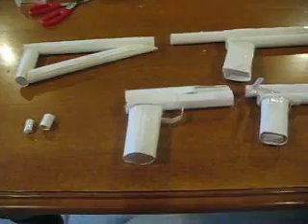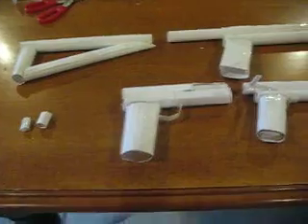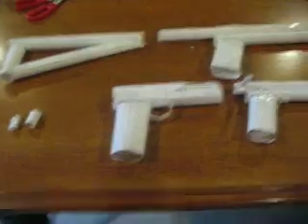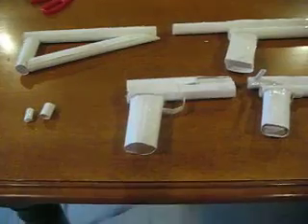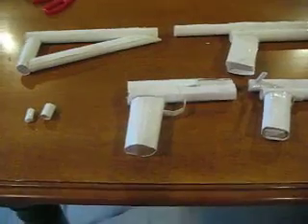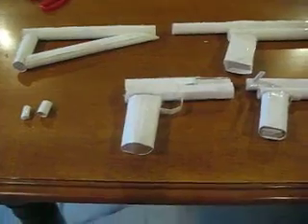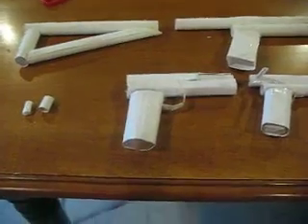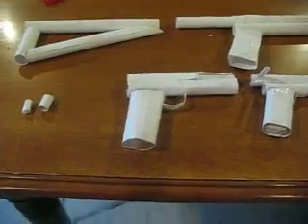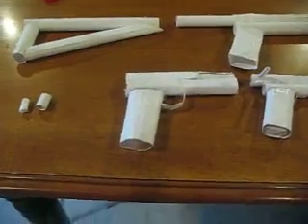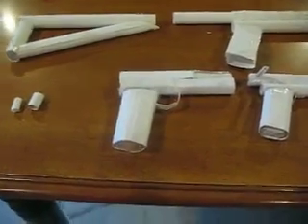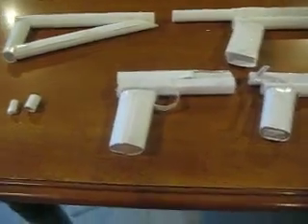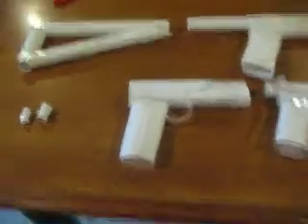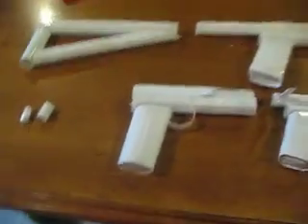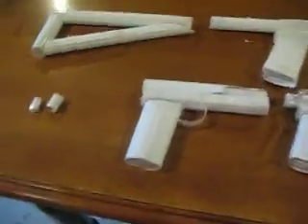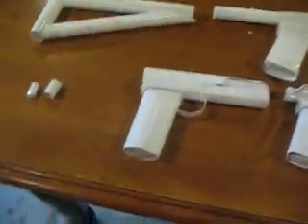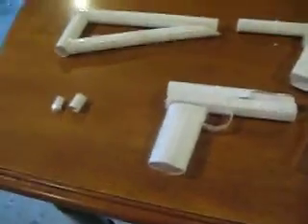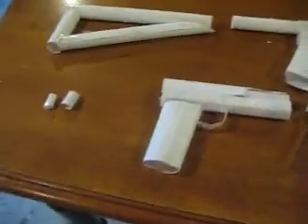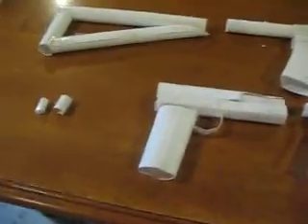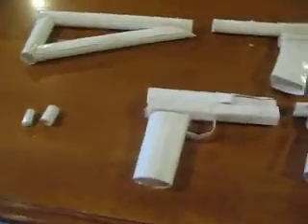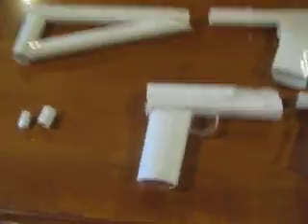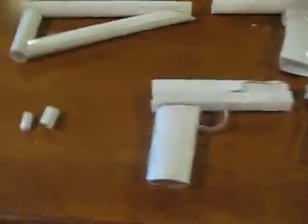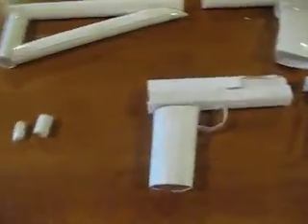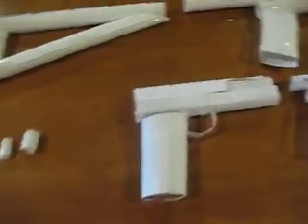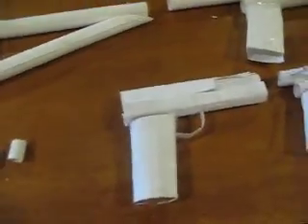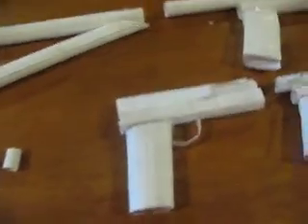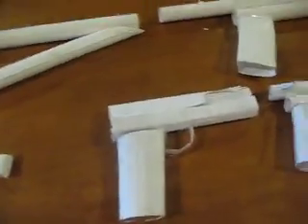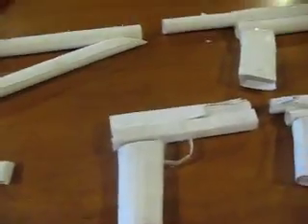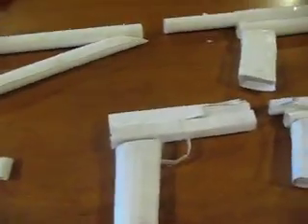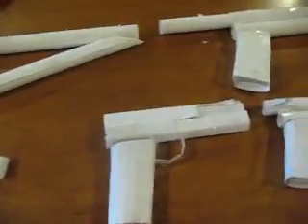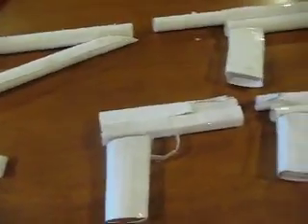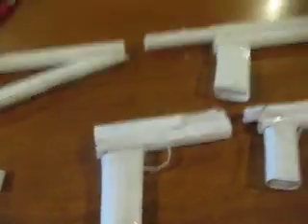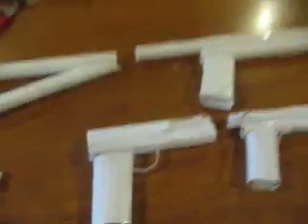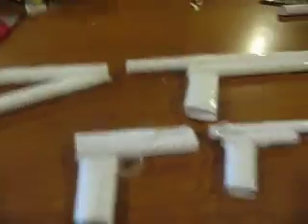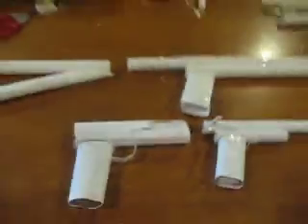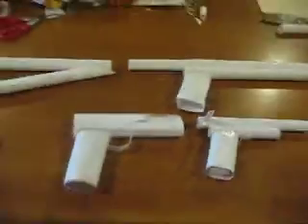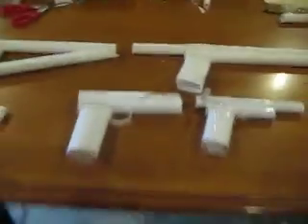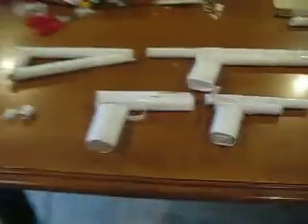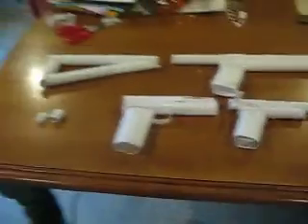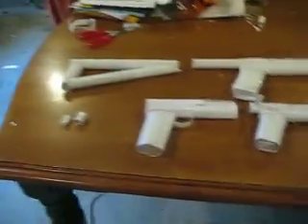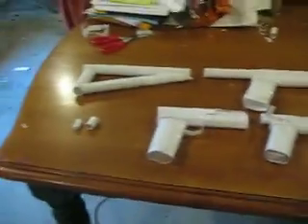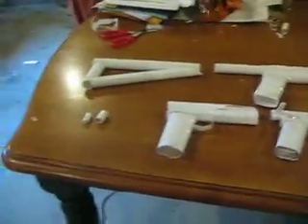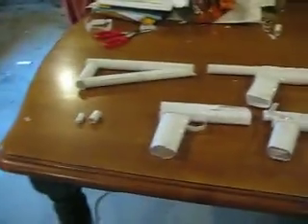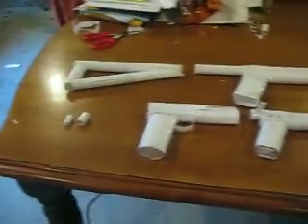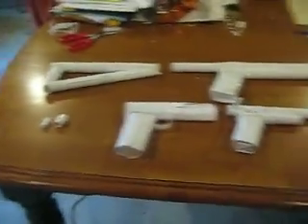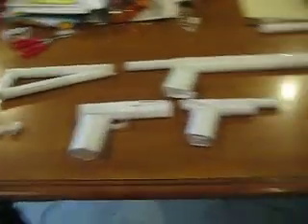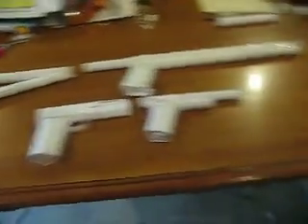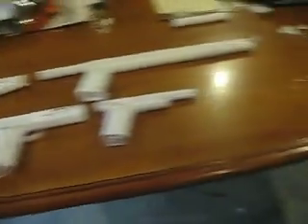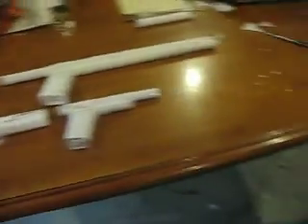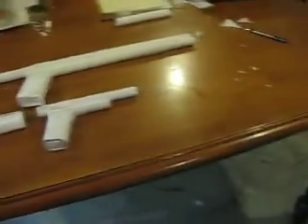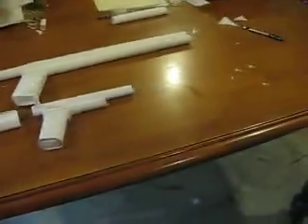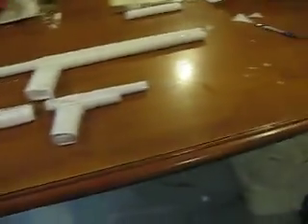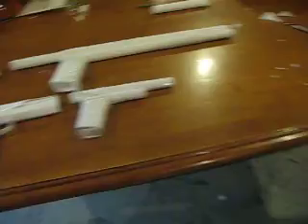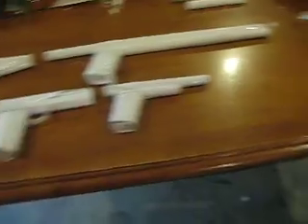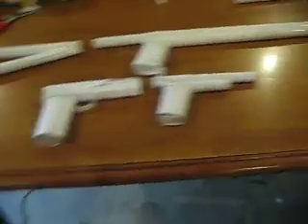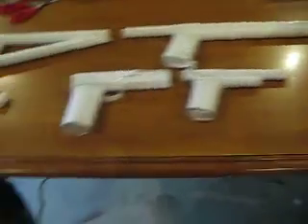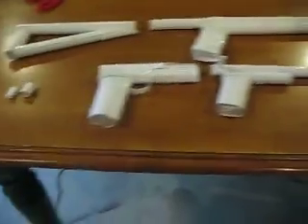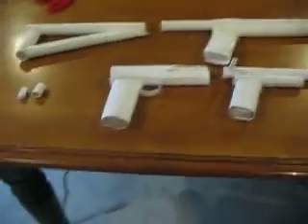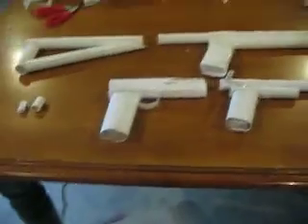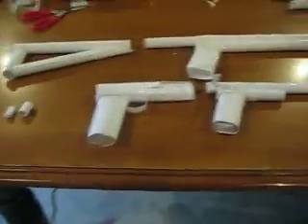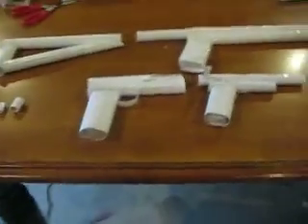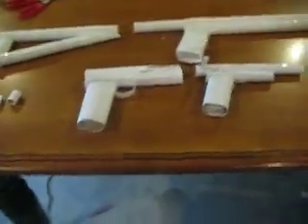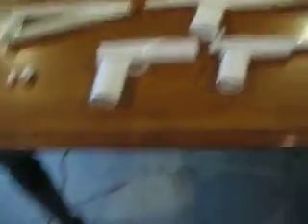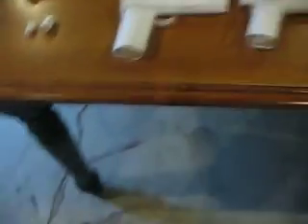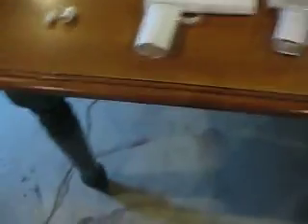Hey, this is a video of three paper guns that I've made in the past, like, month.